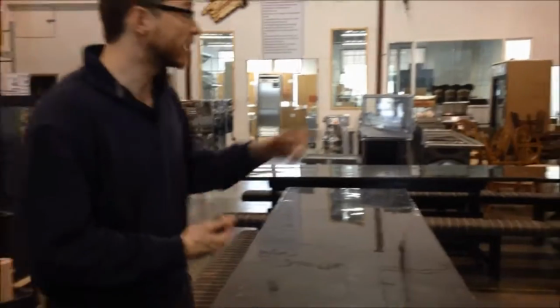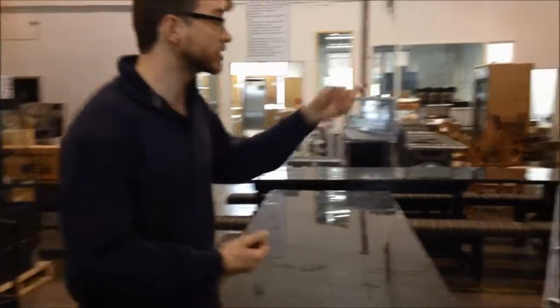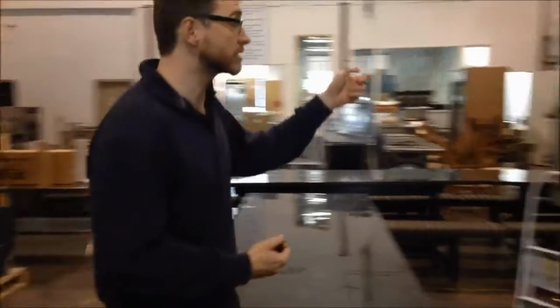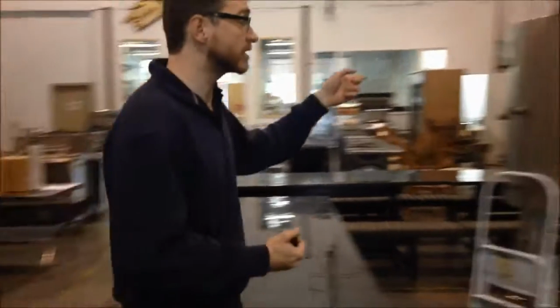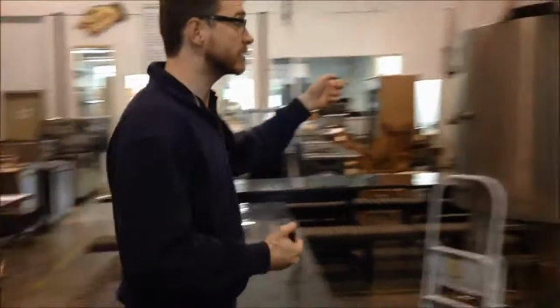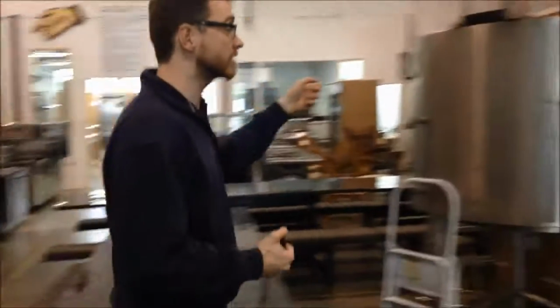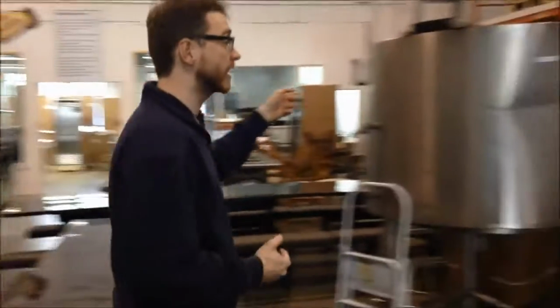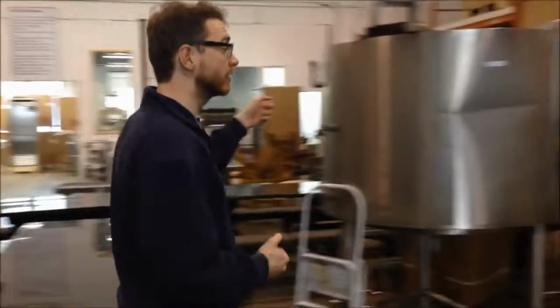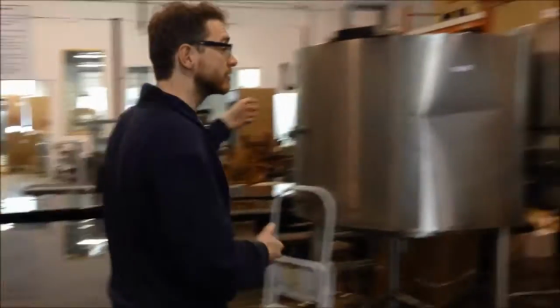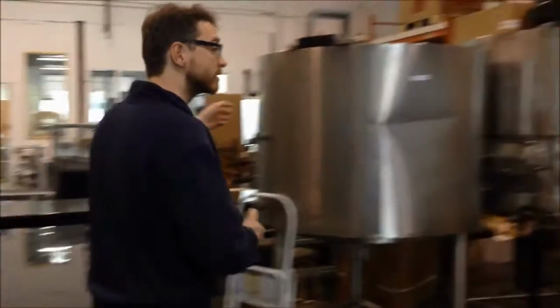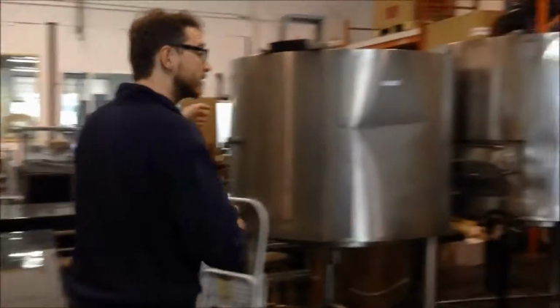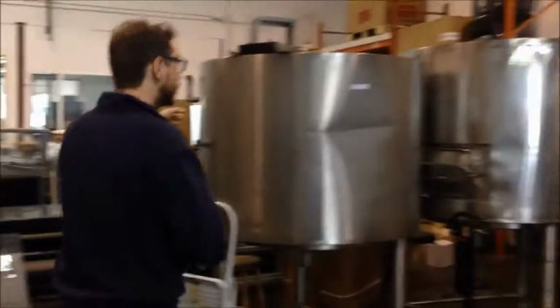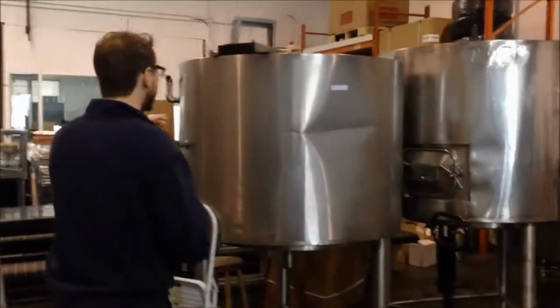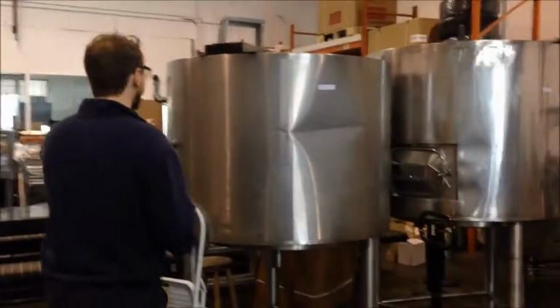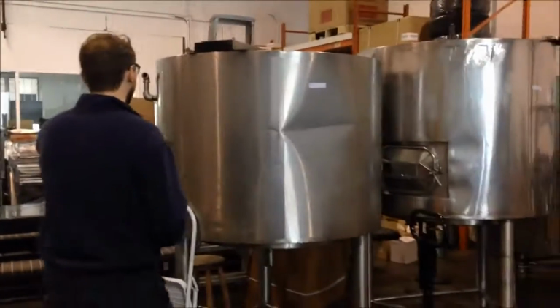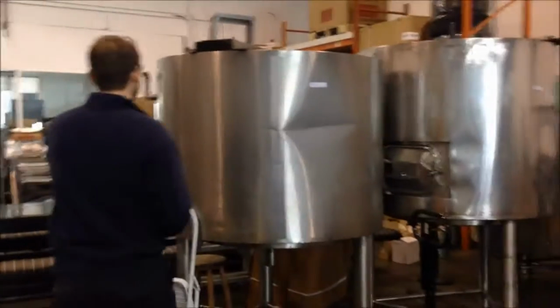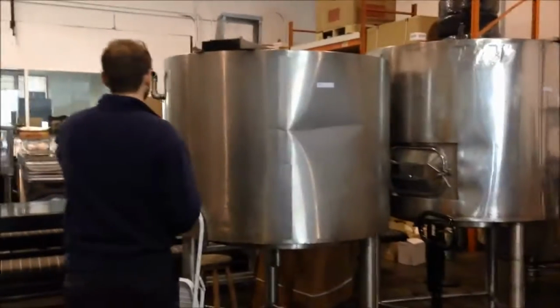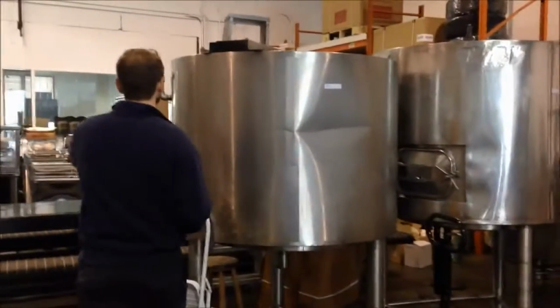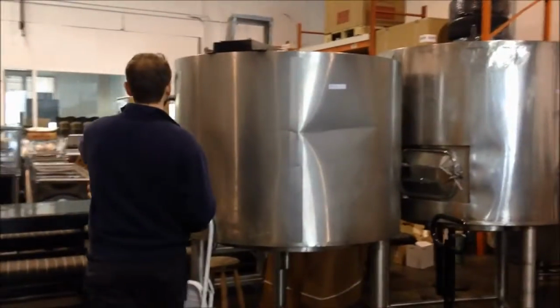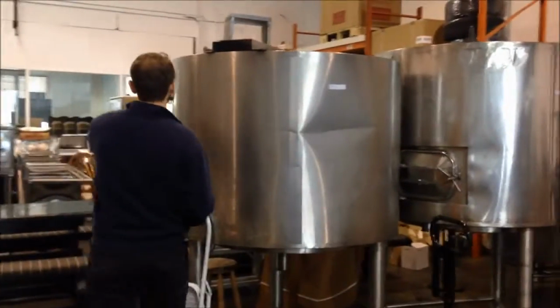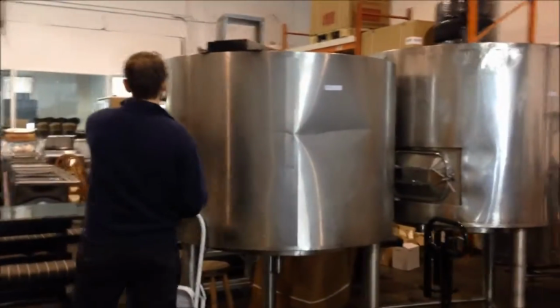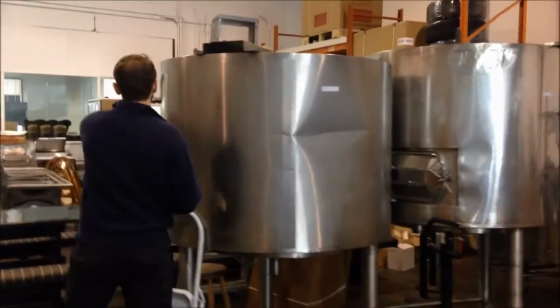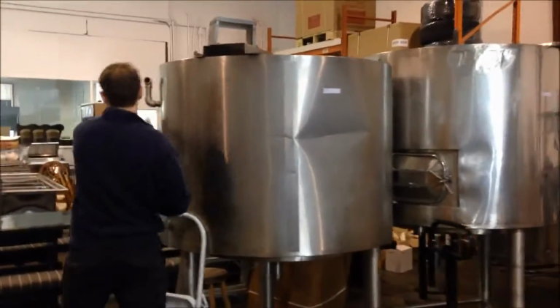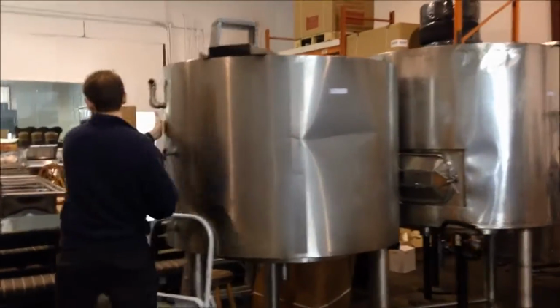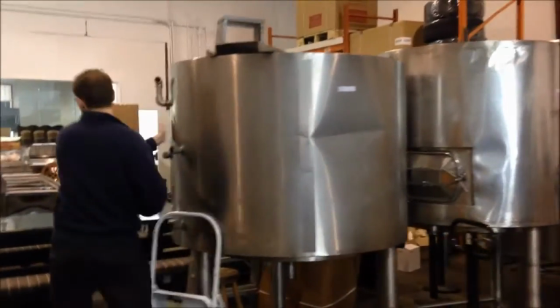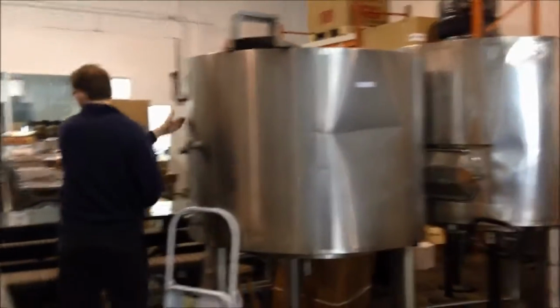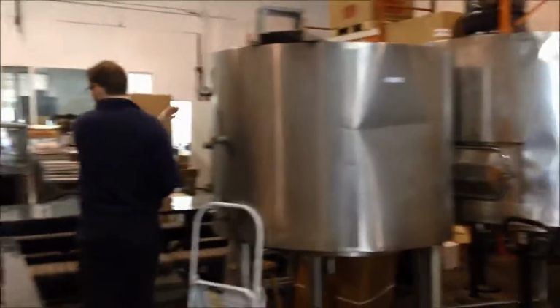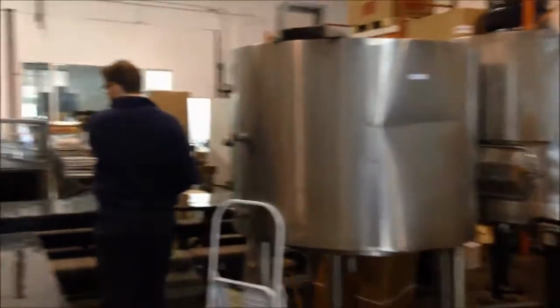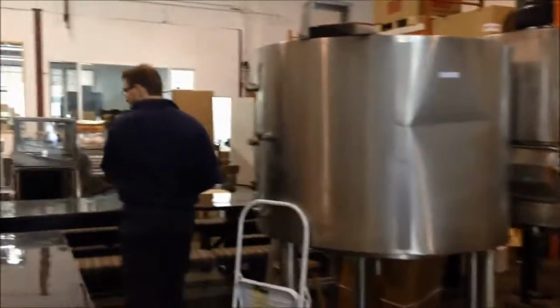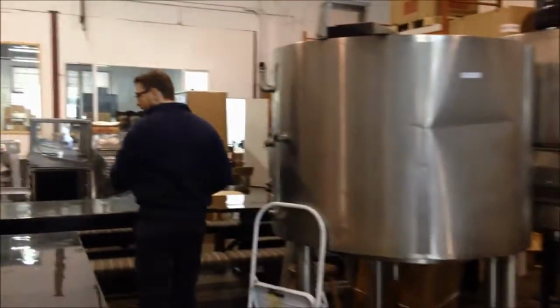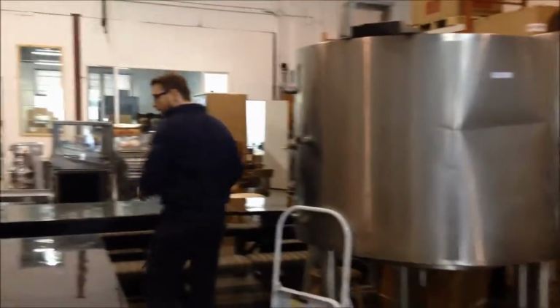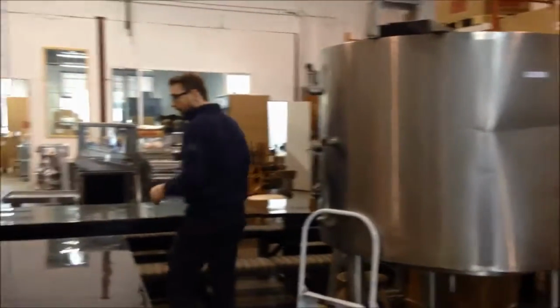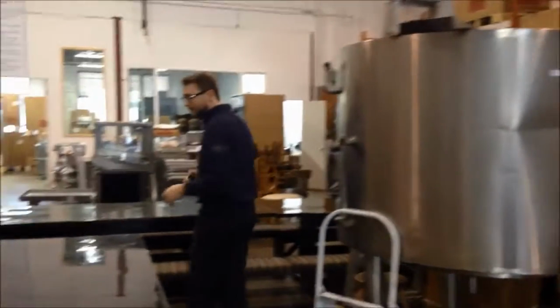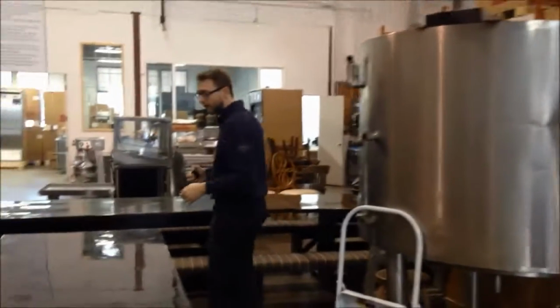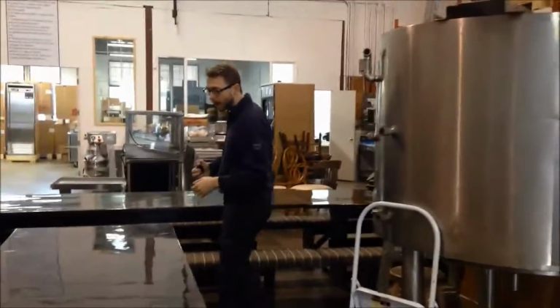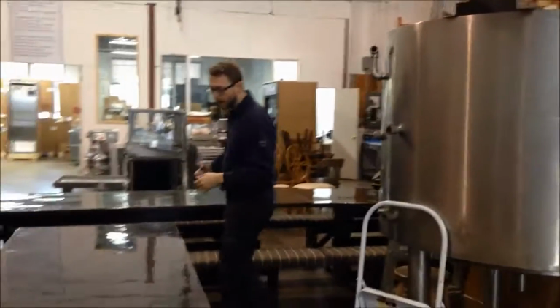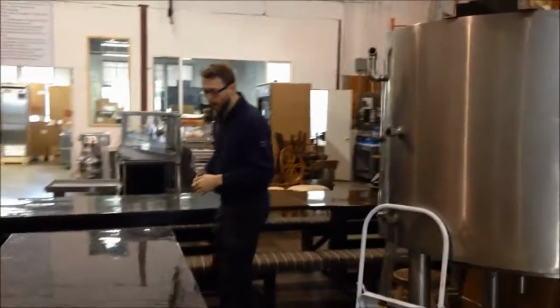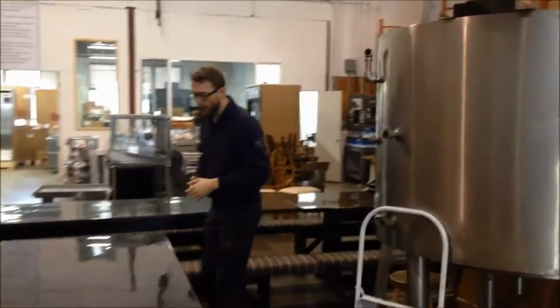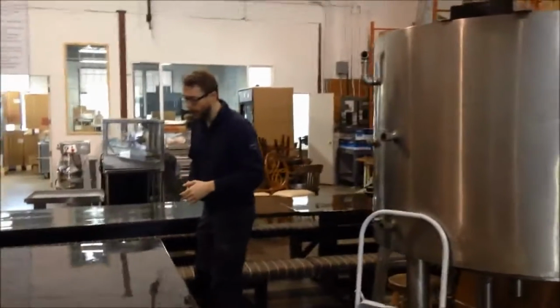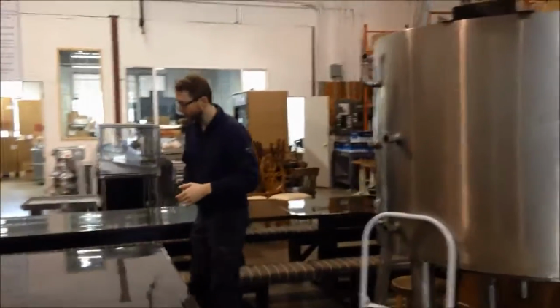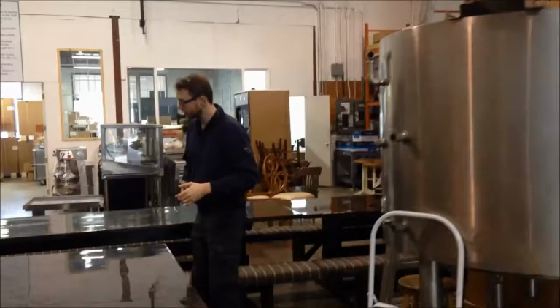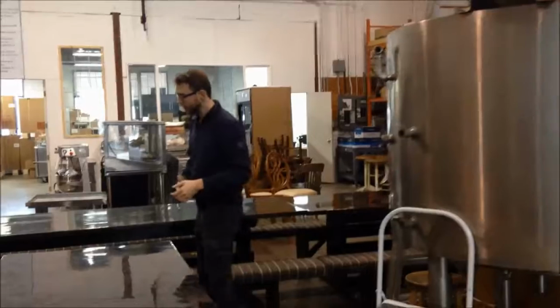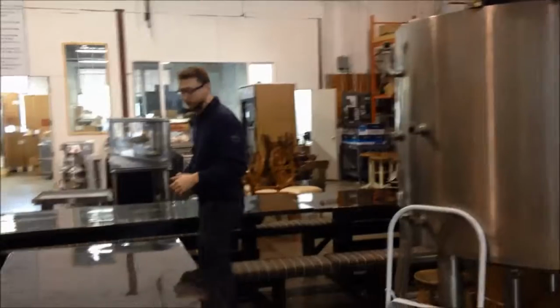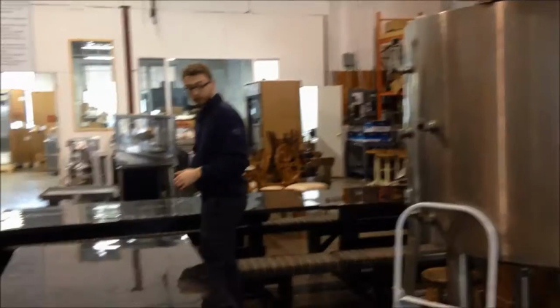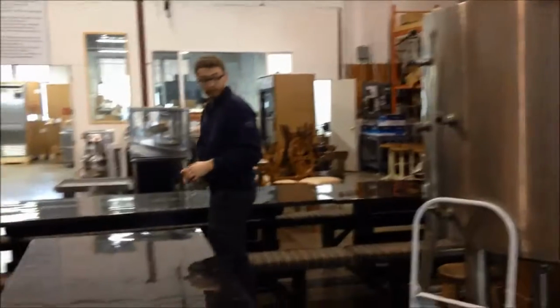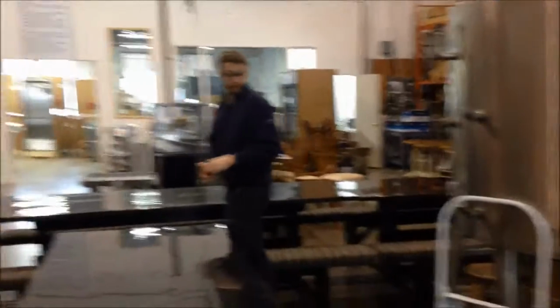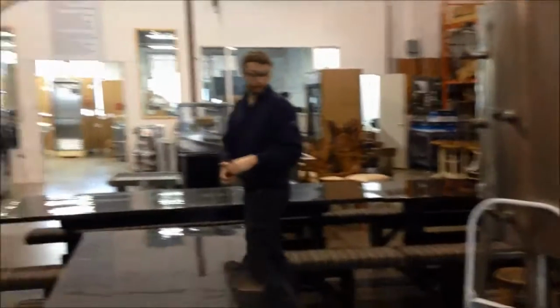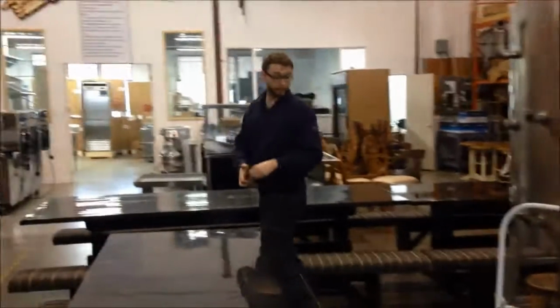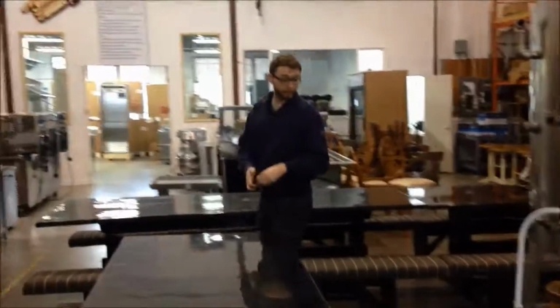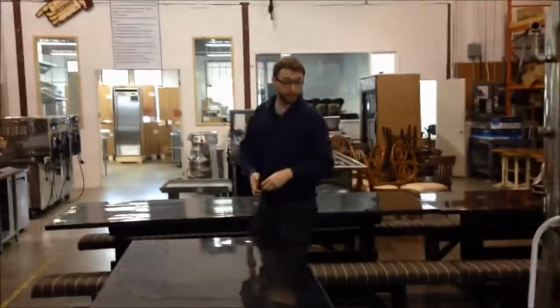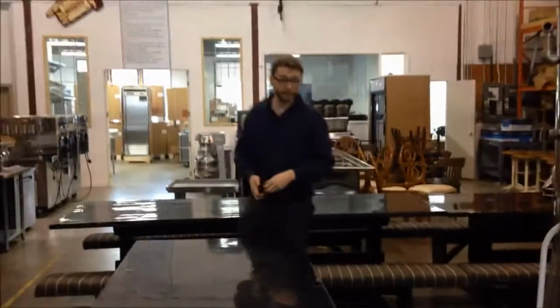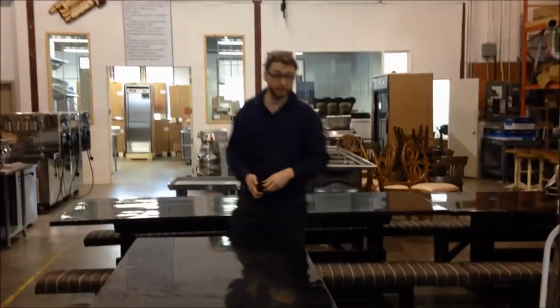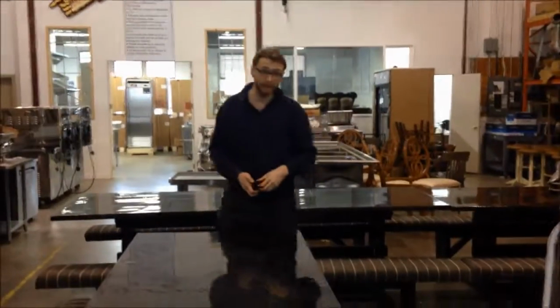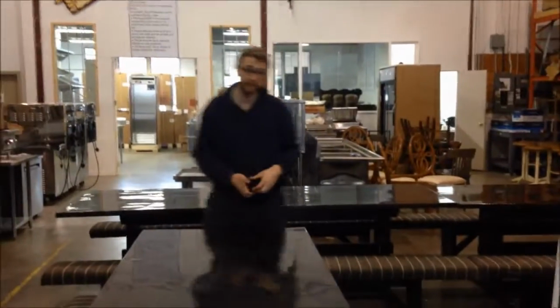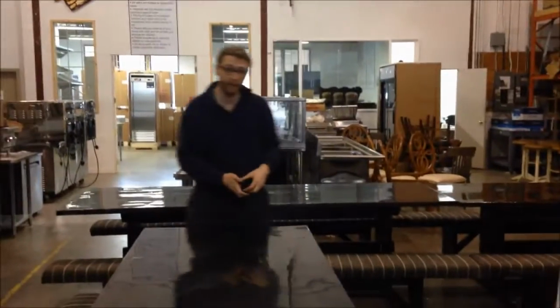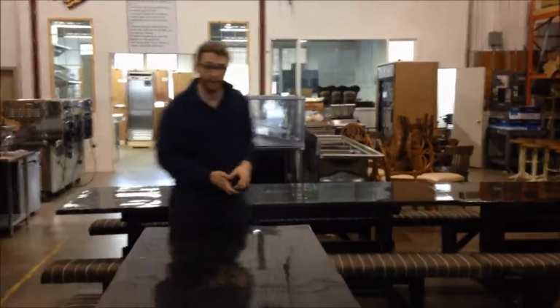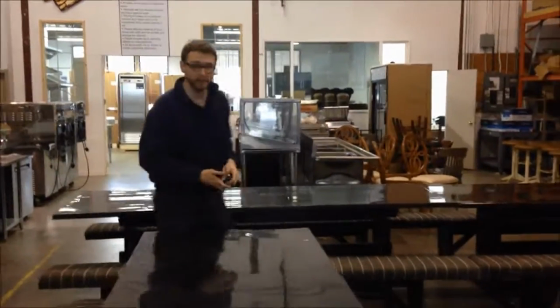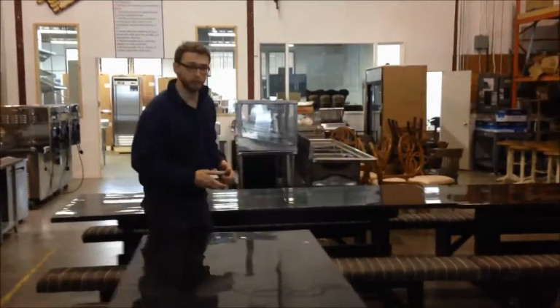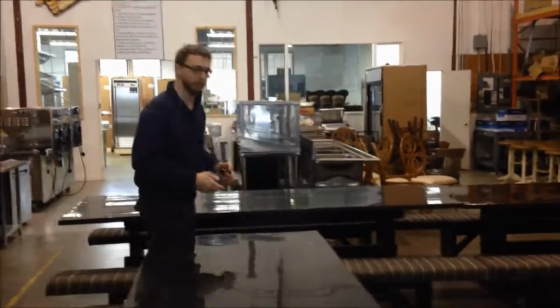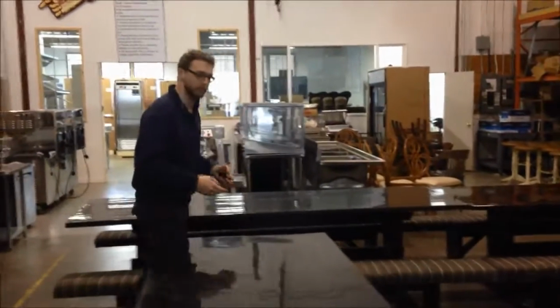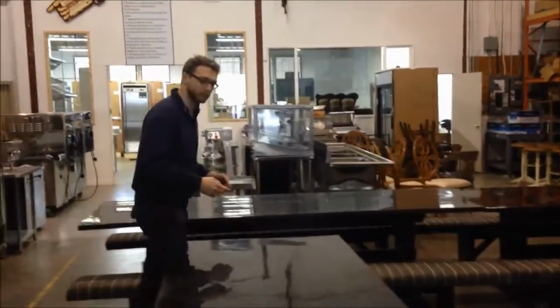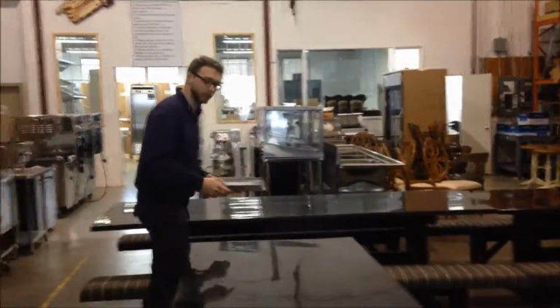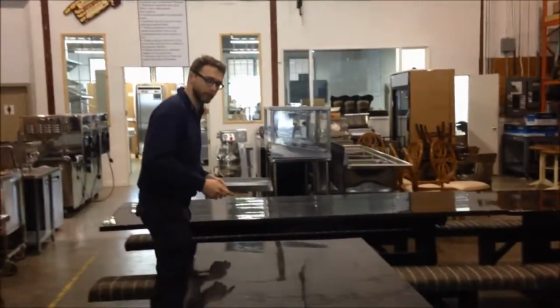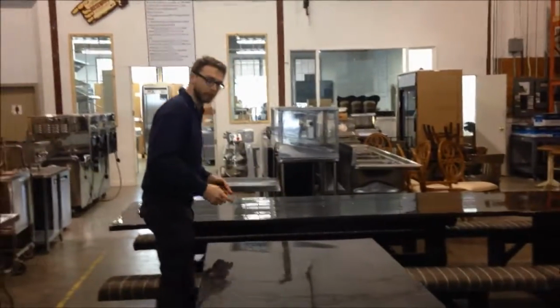As you can see, these kettles from the last auction are here. They're off to Iowa. Those are some expensive pallets we're building for them.